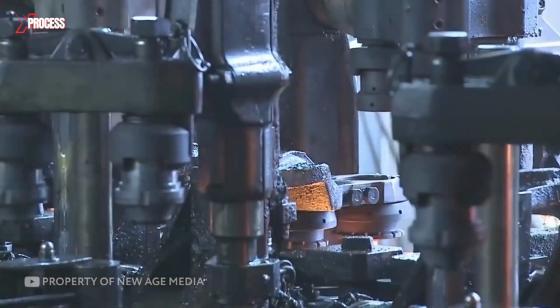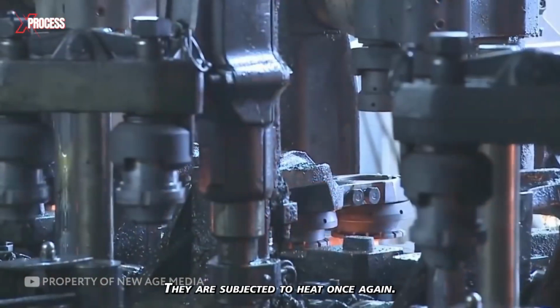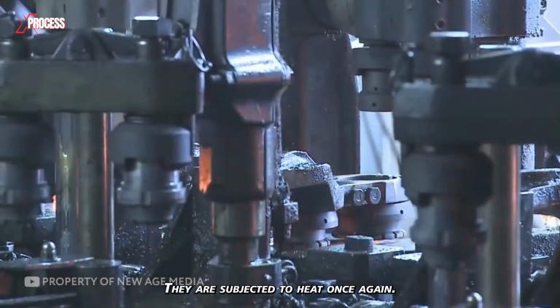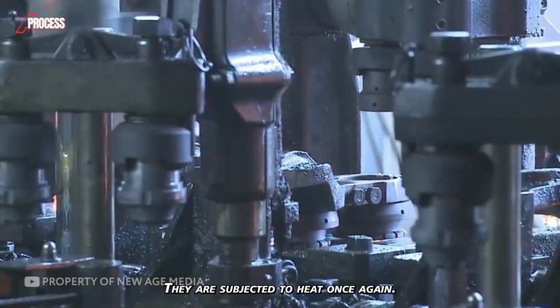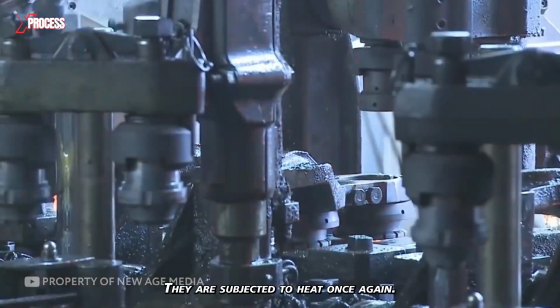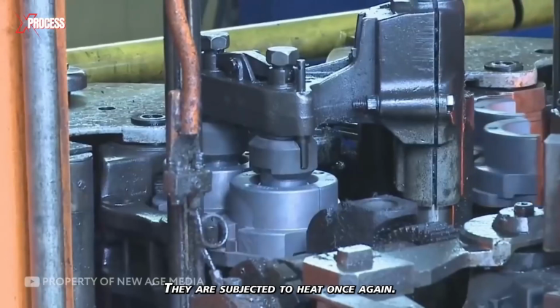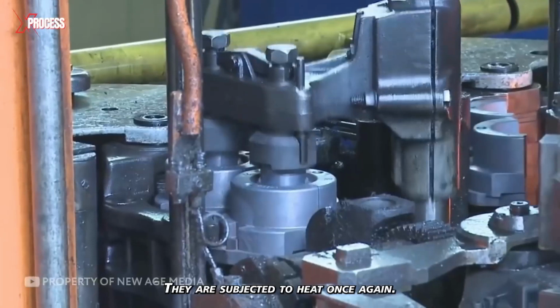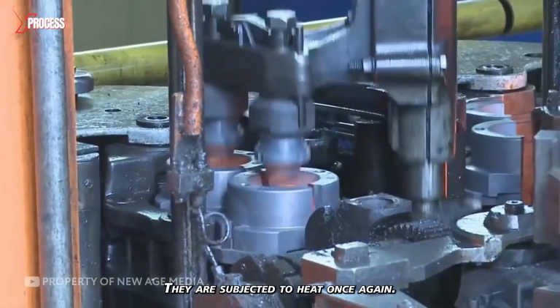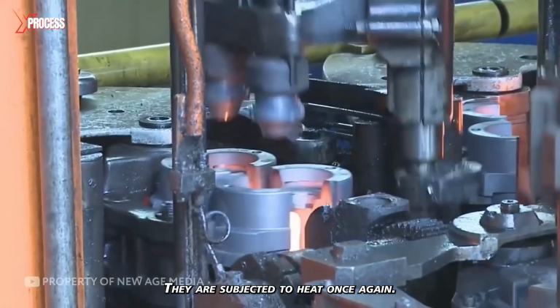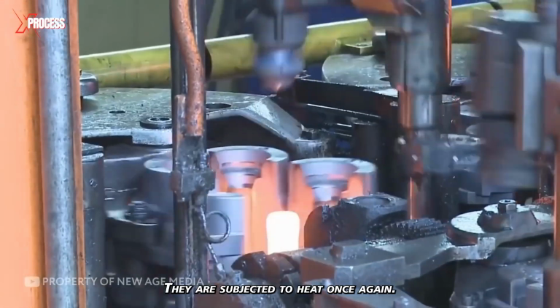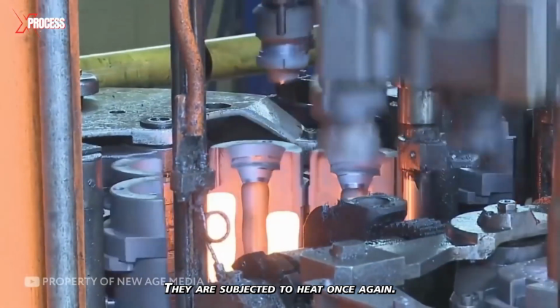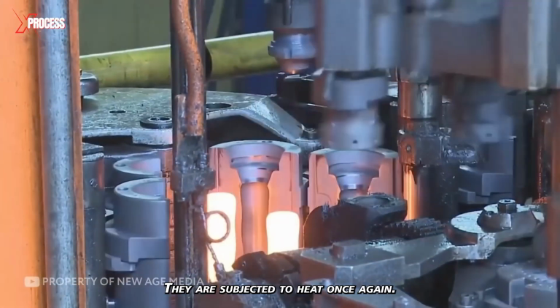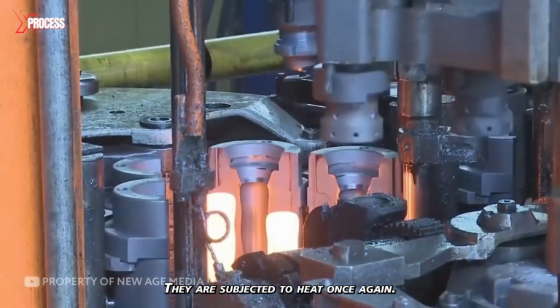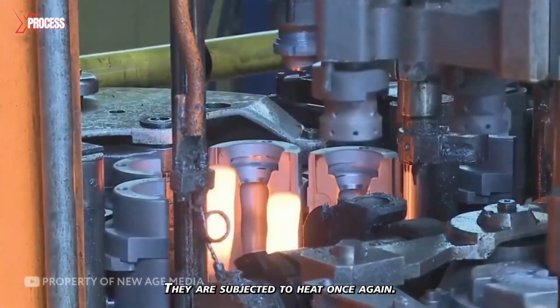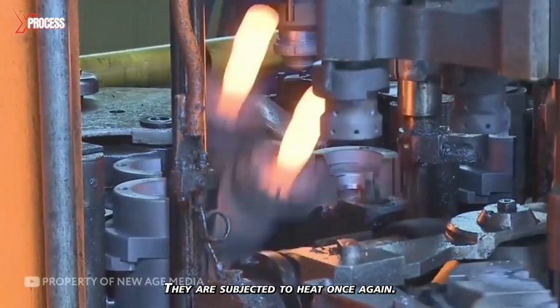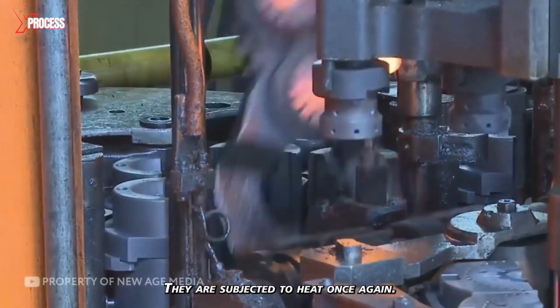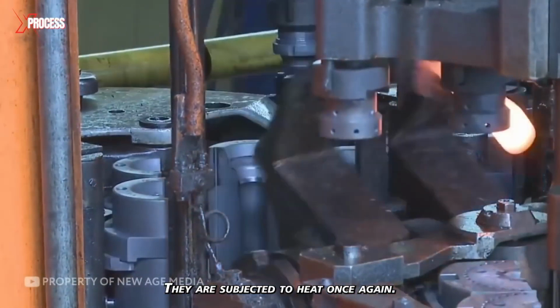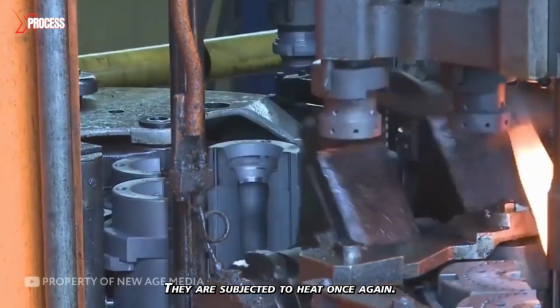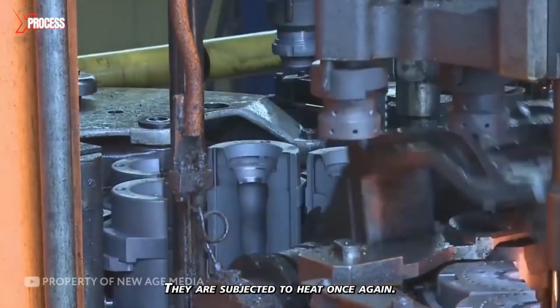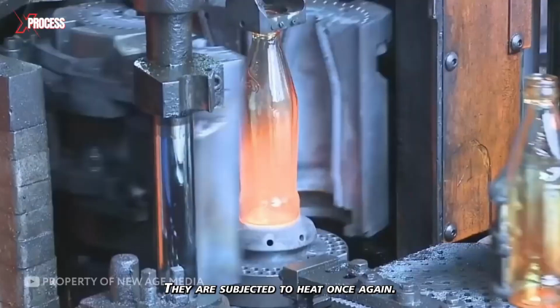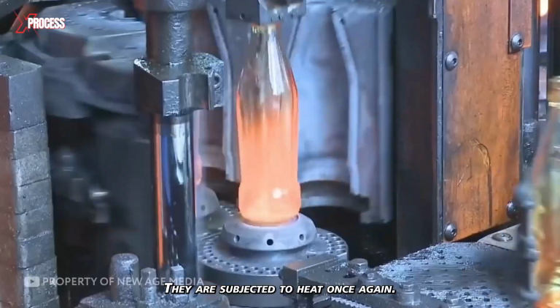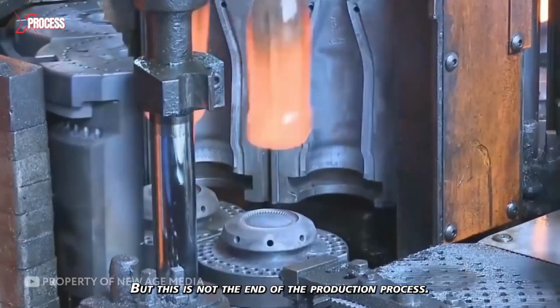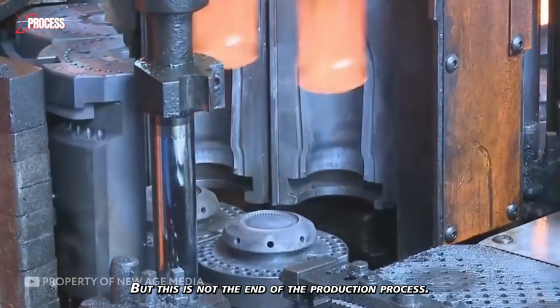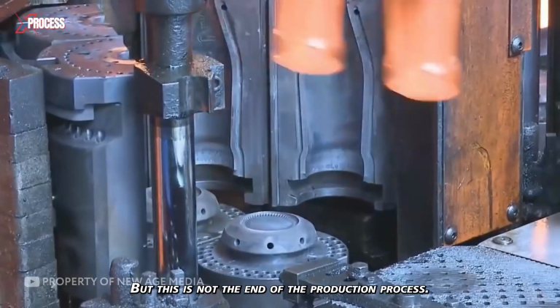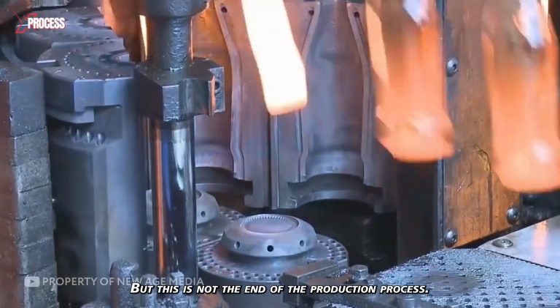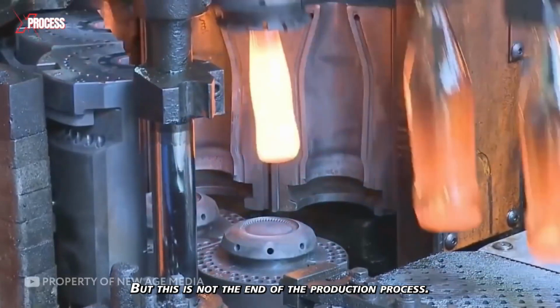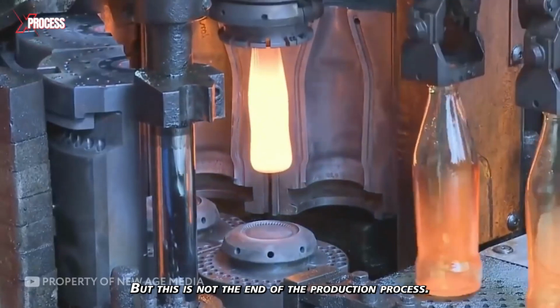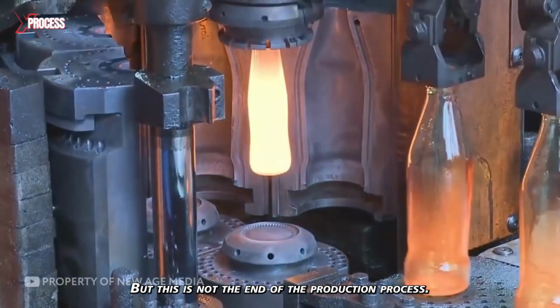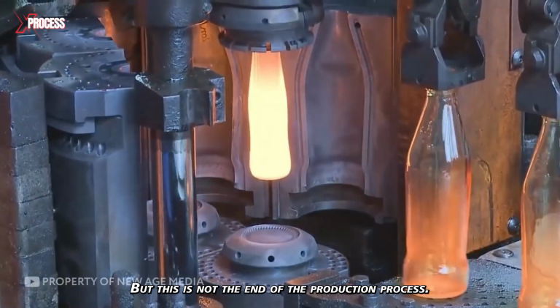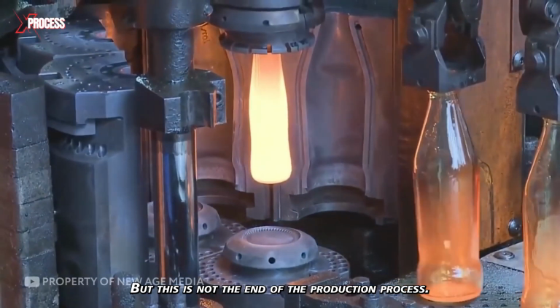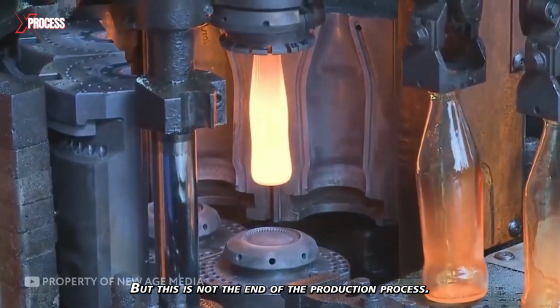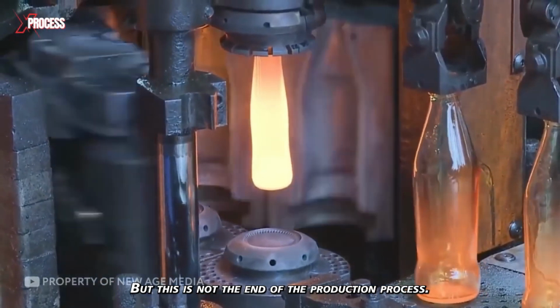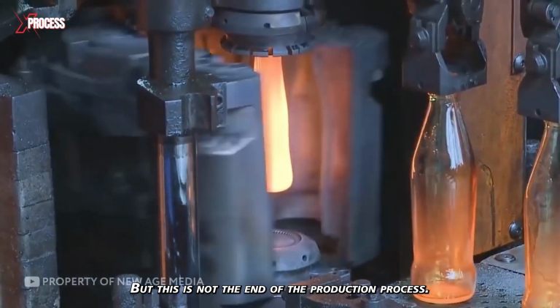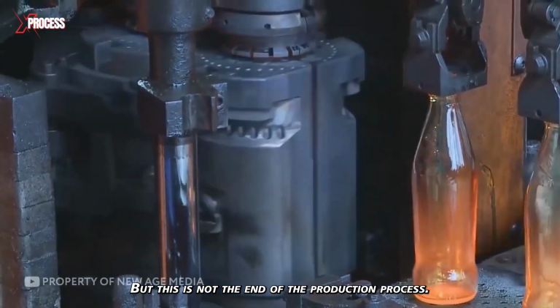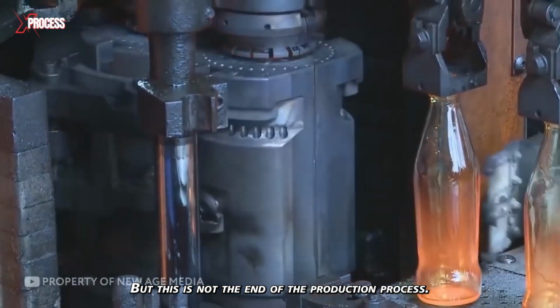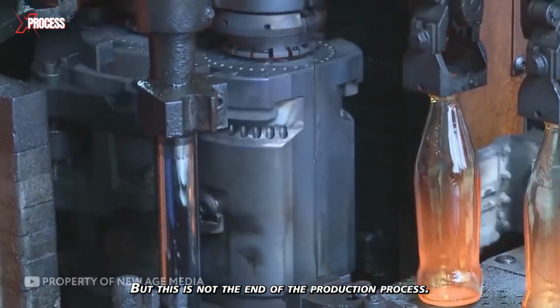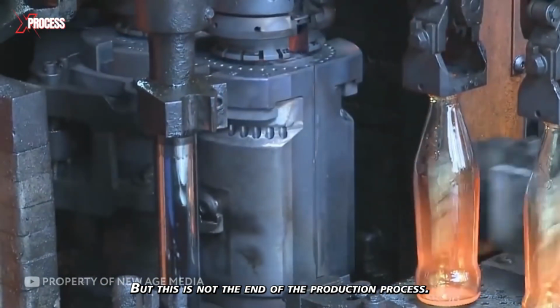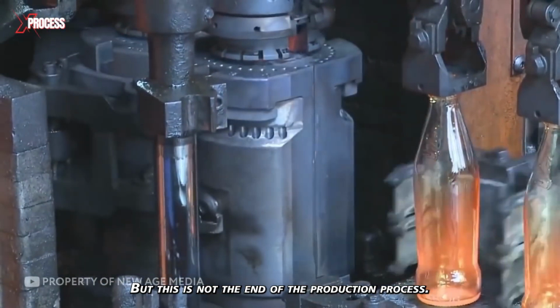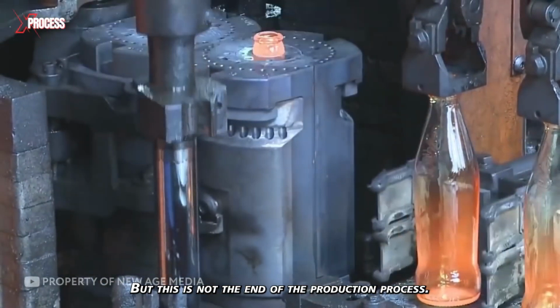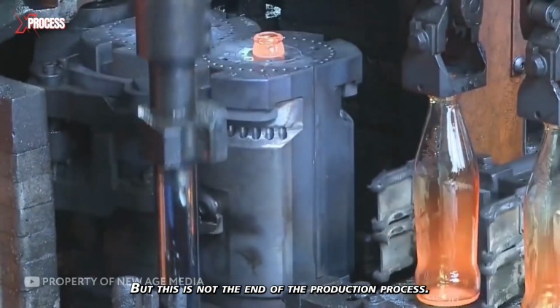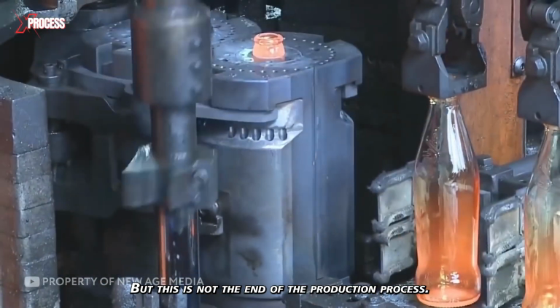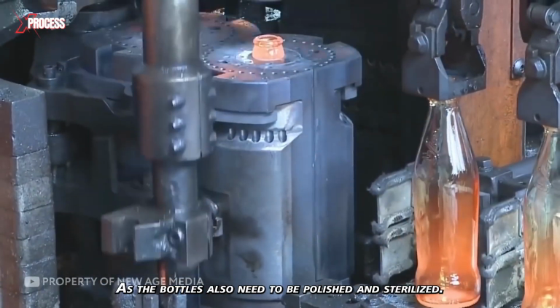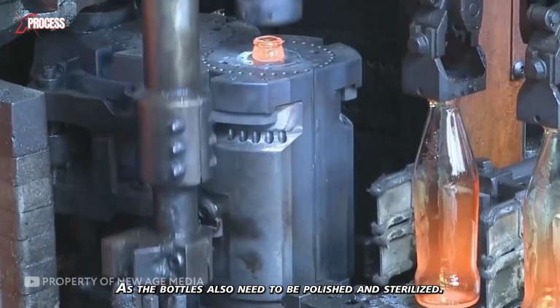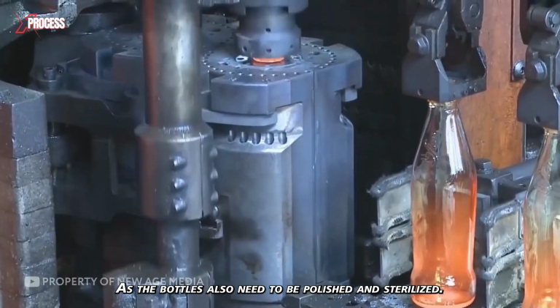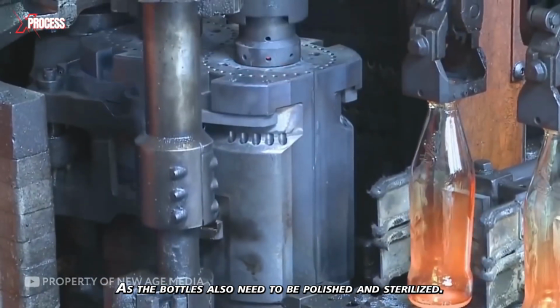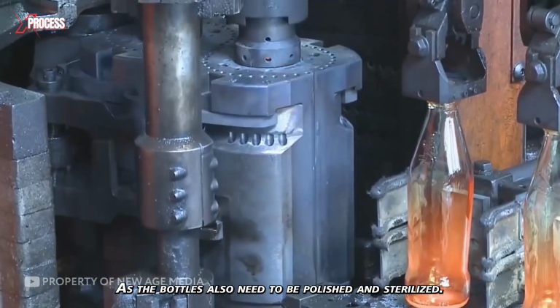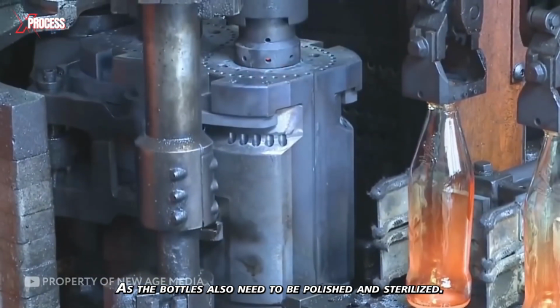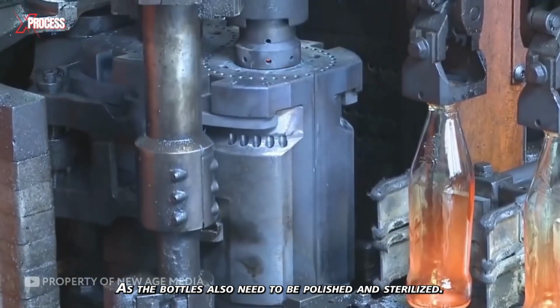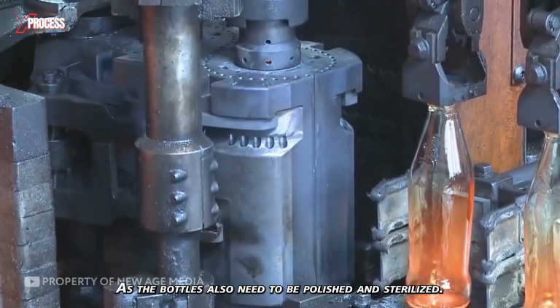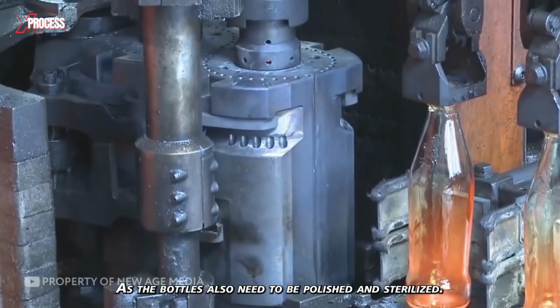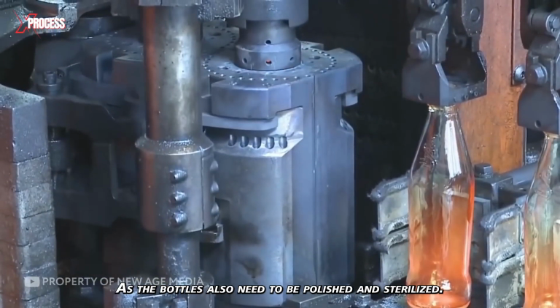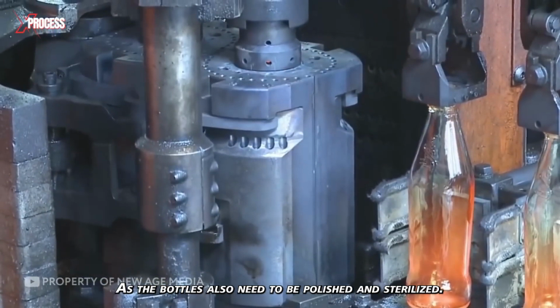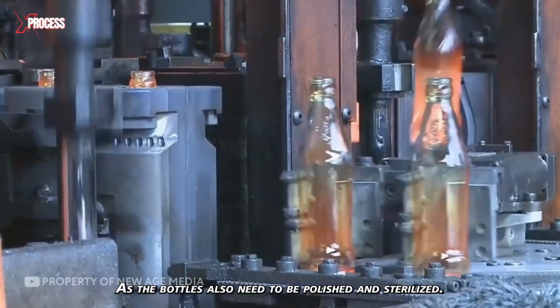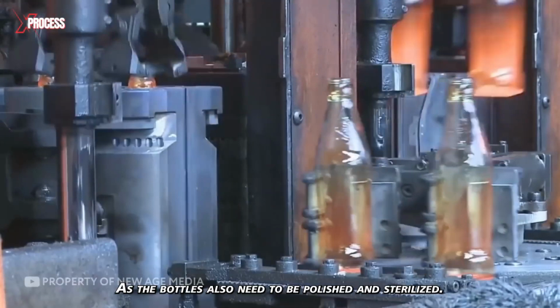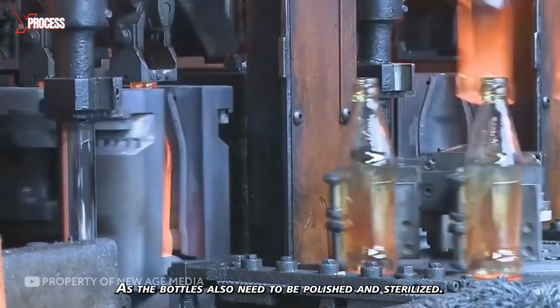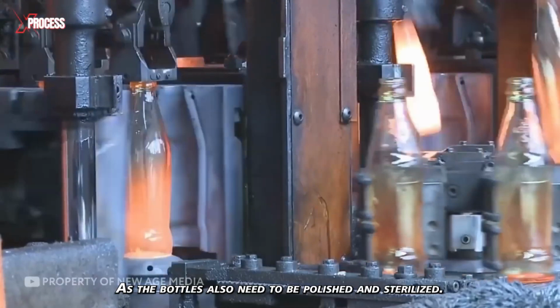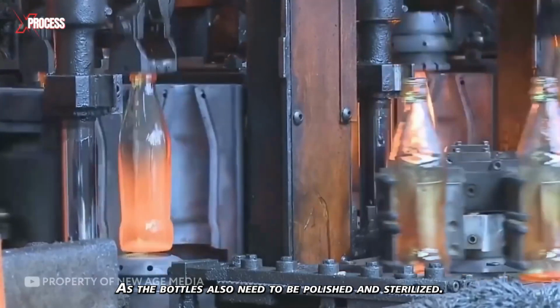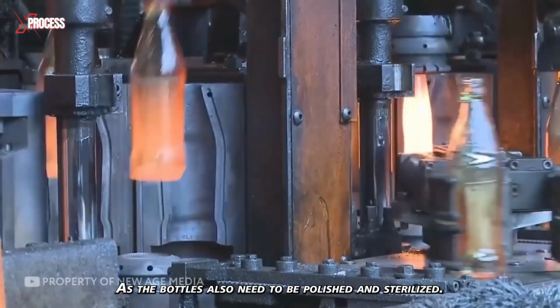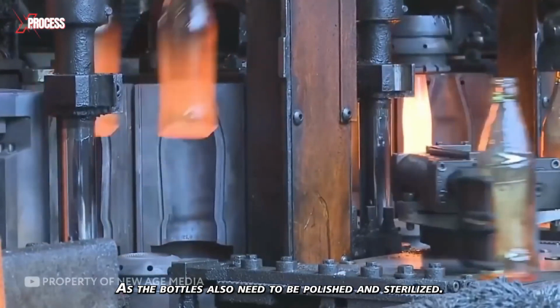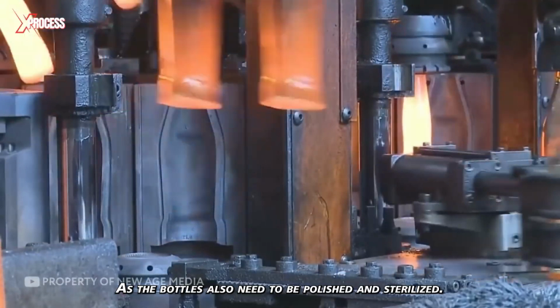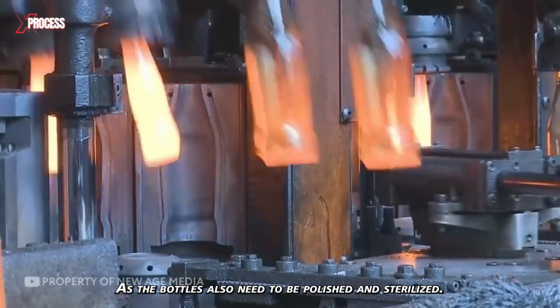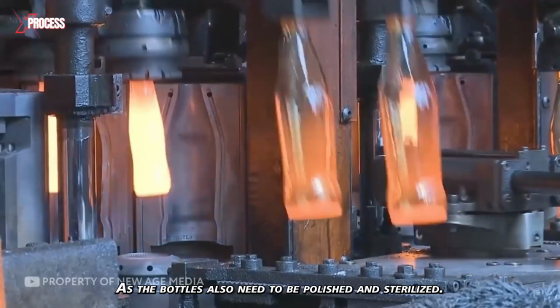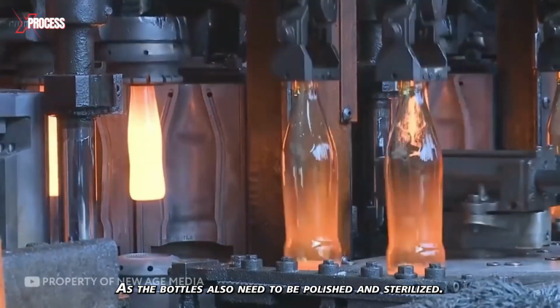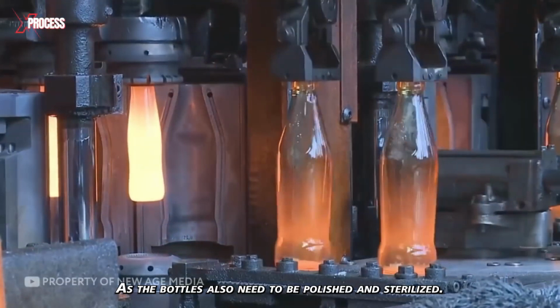They are subjected to heat once again. But this is not the end of the production process, as the bottles also need to be polished and sterilized.